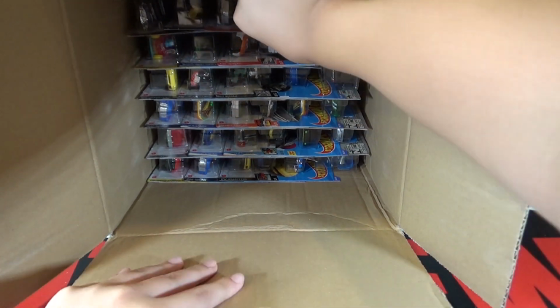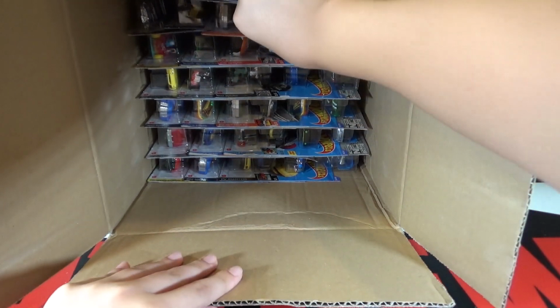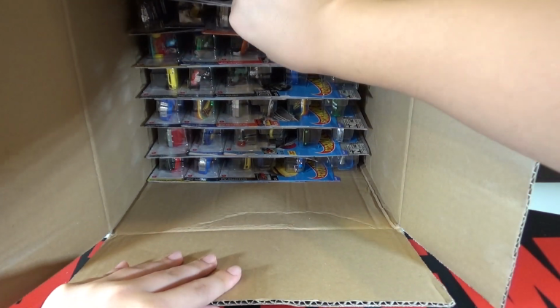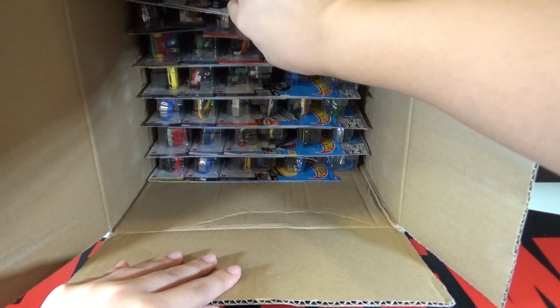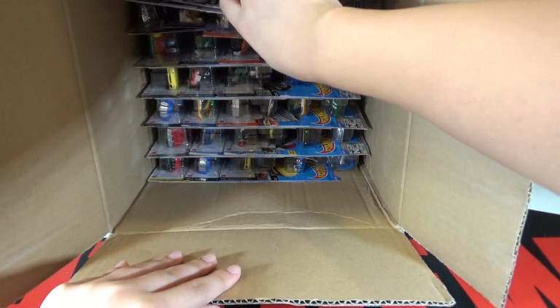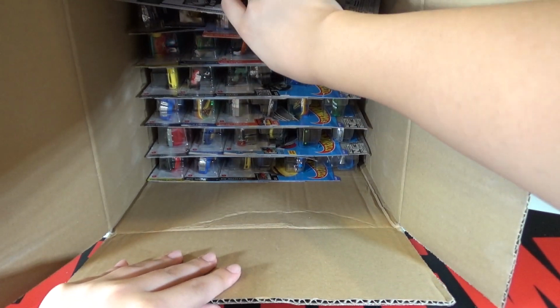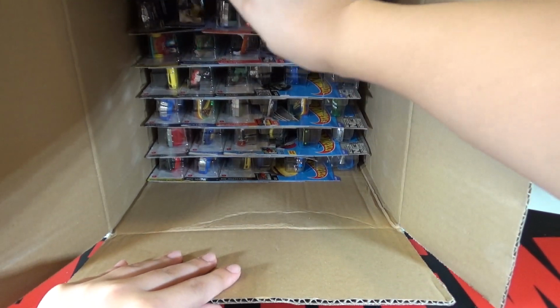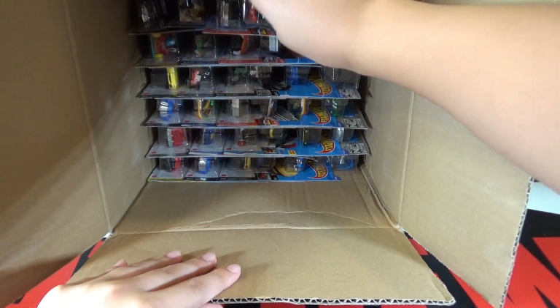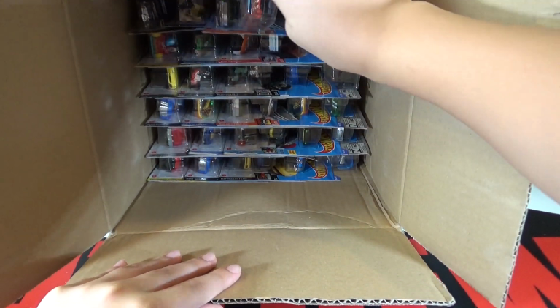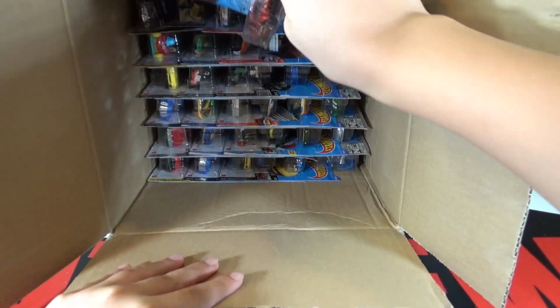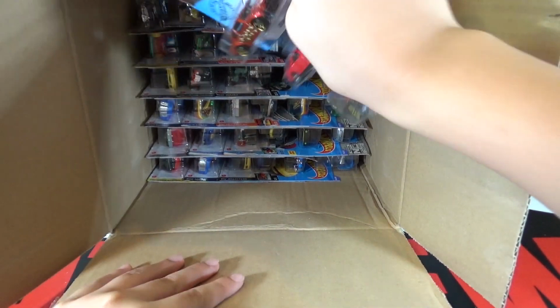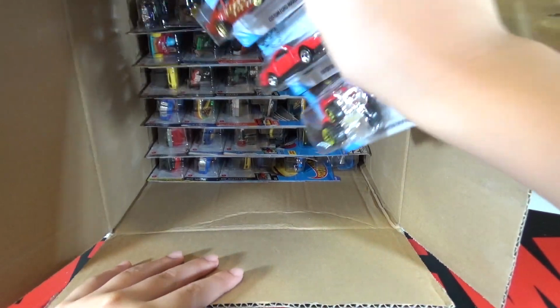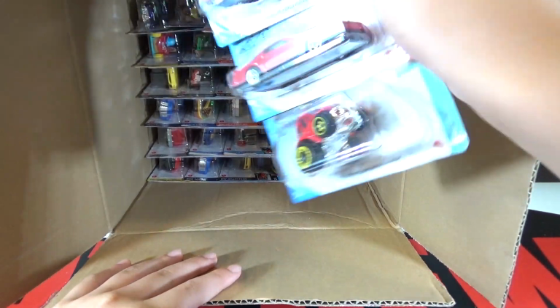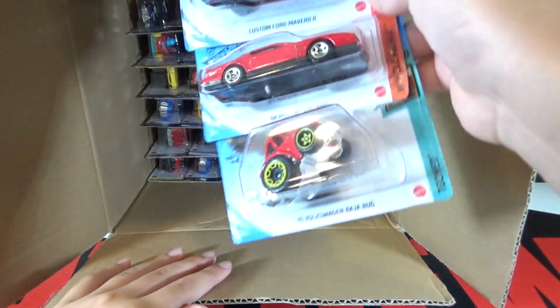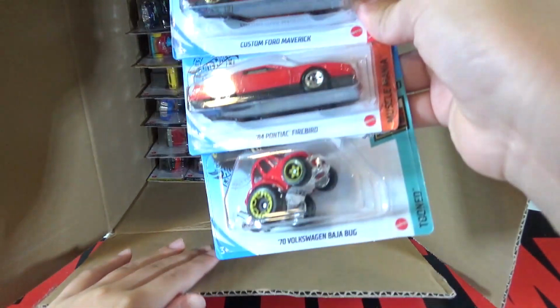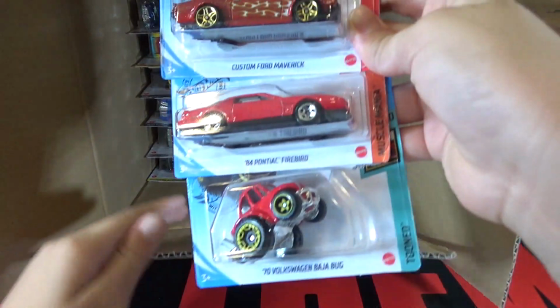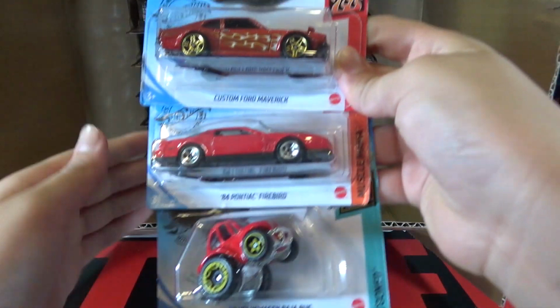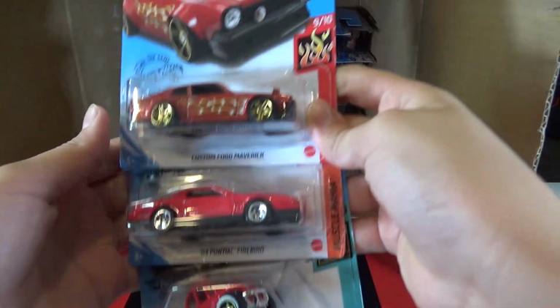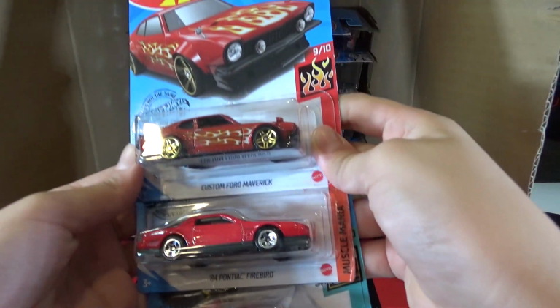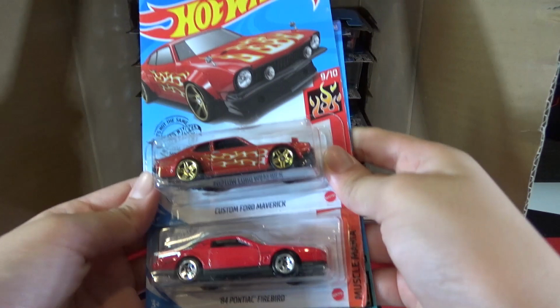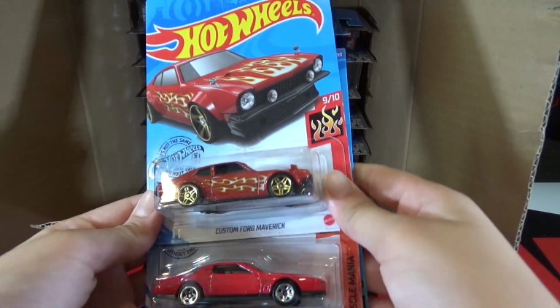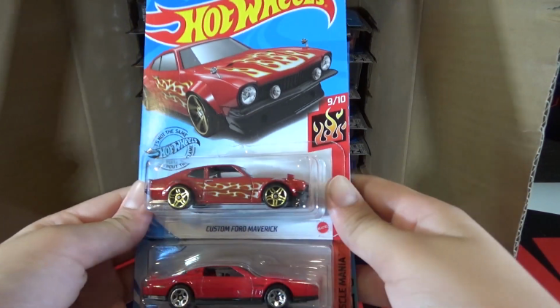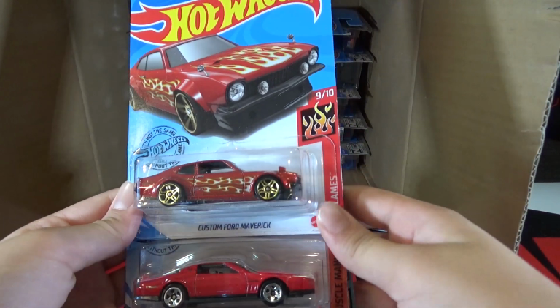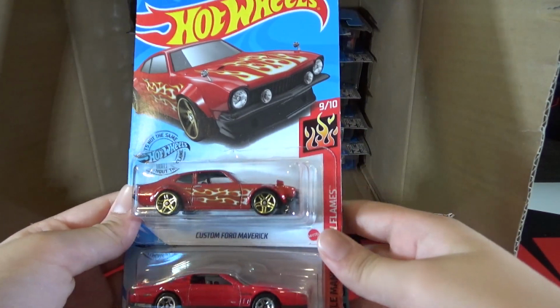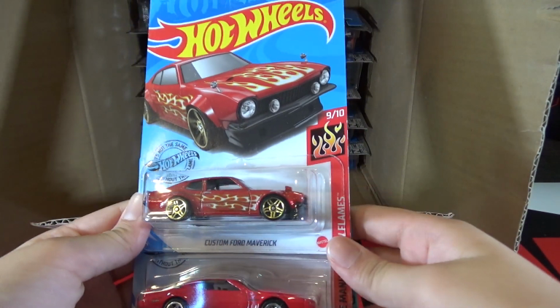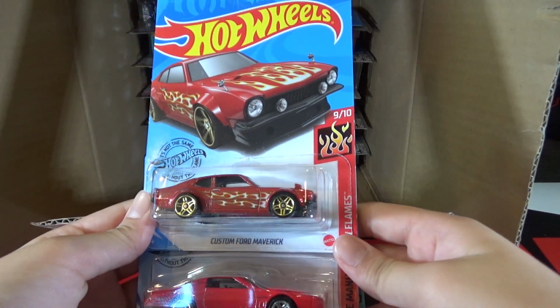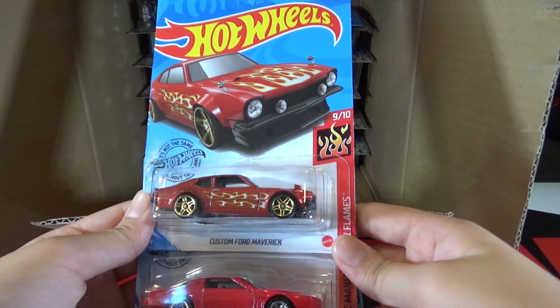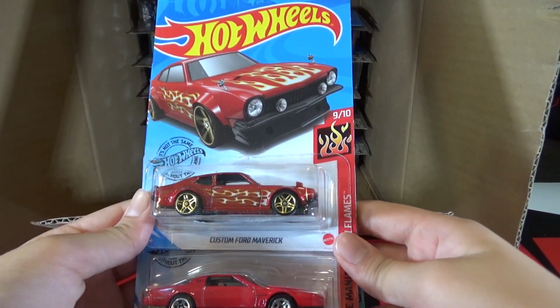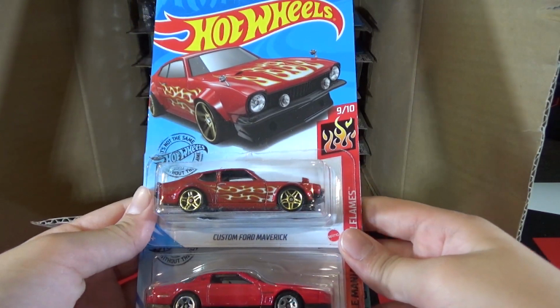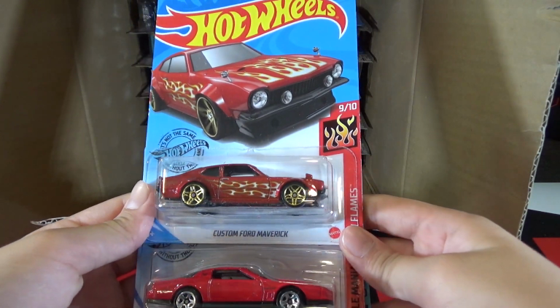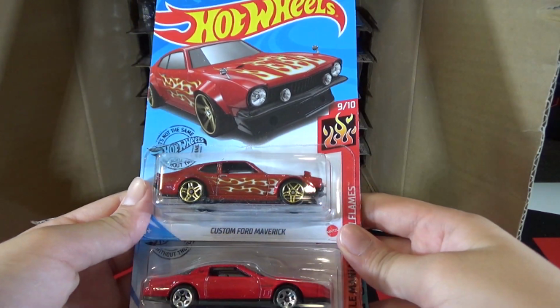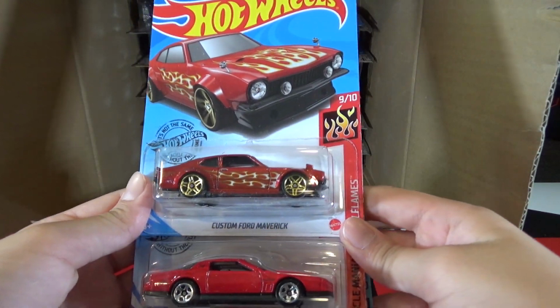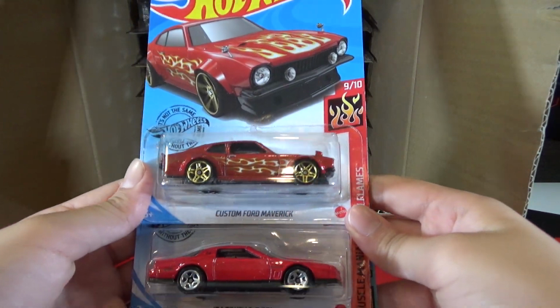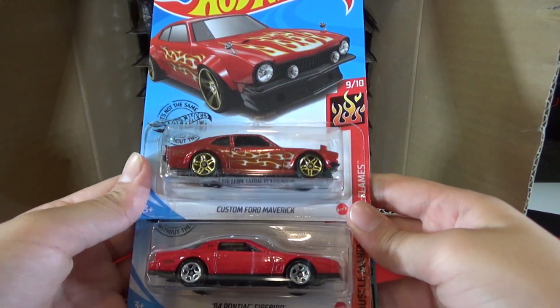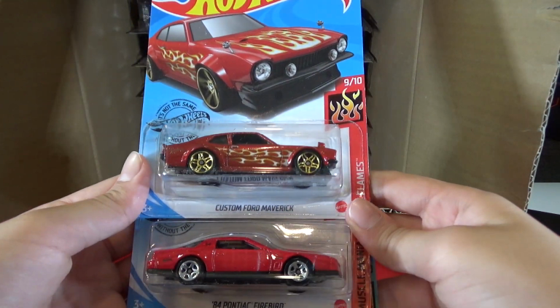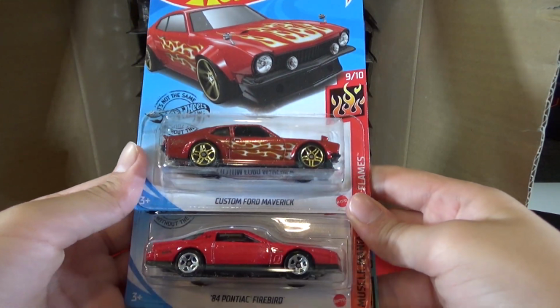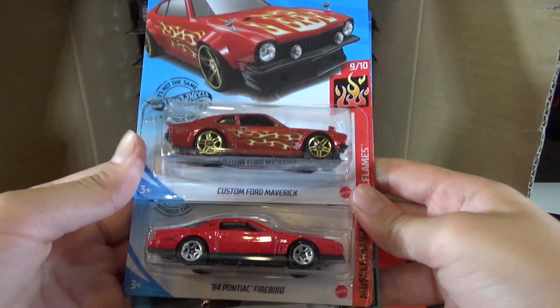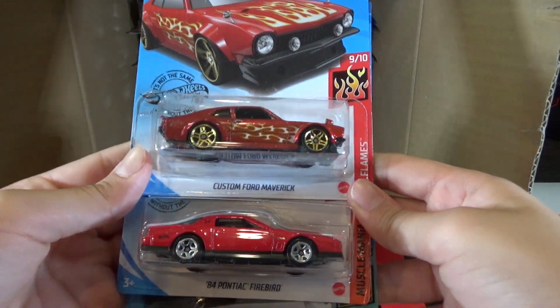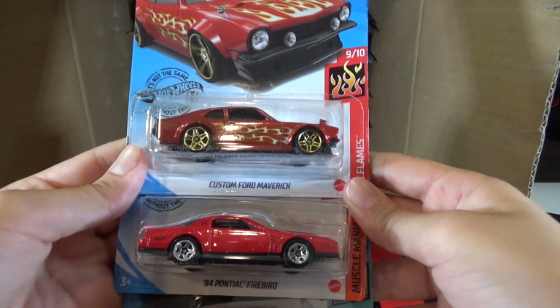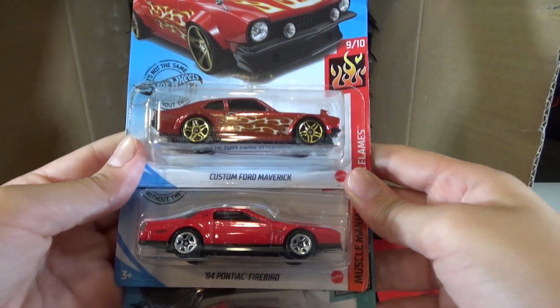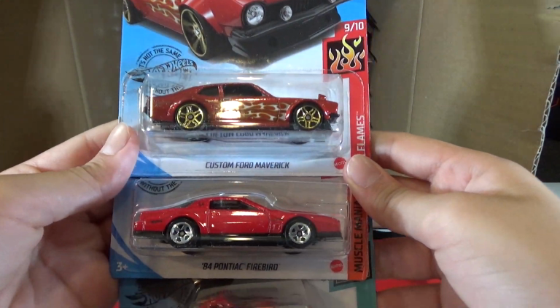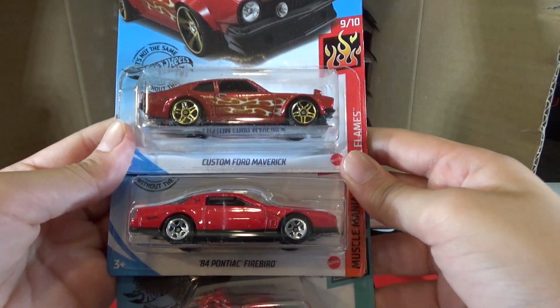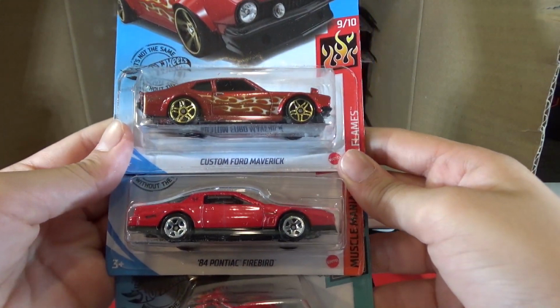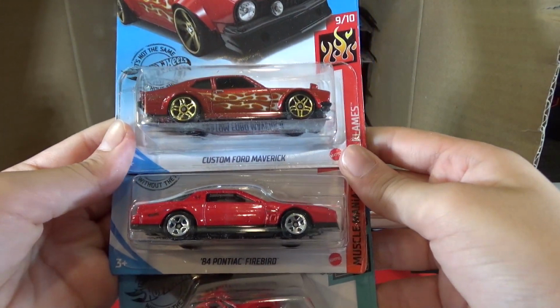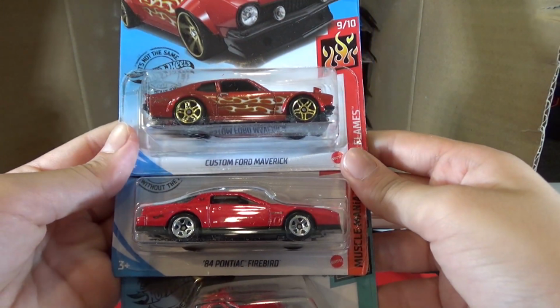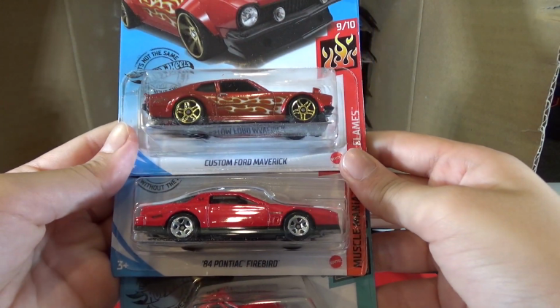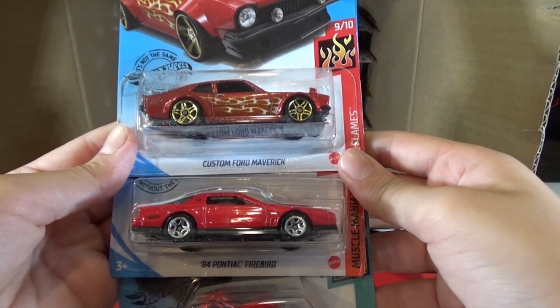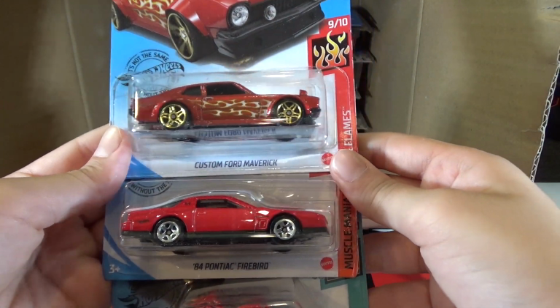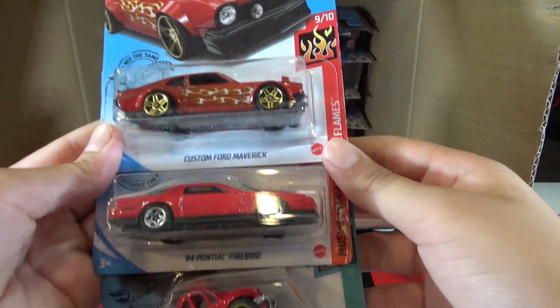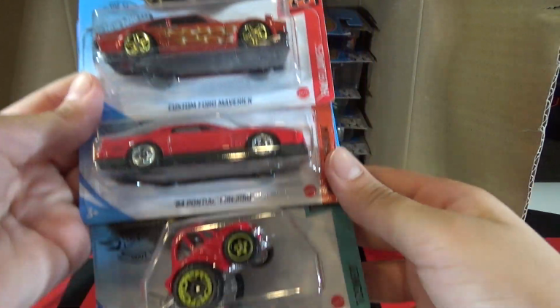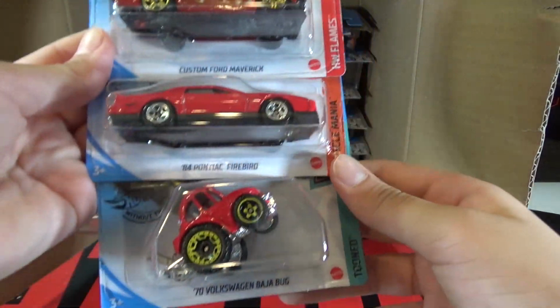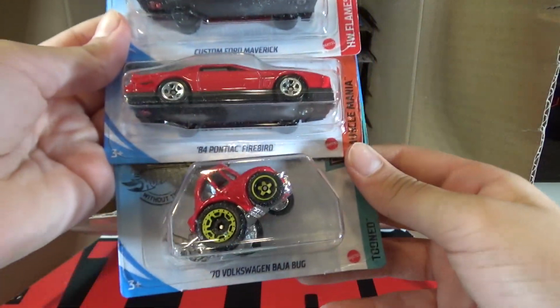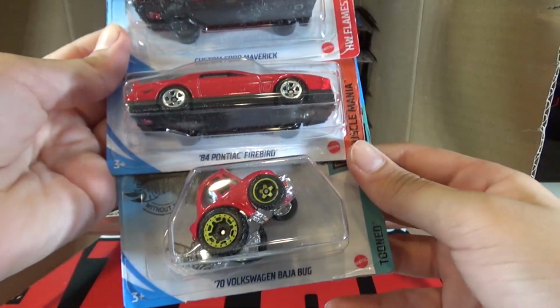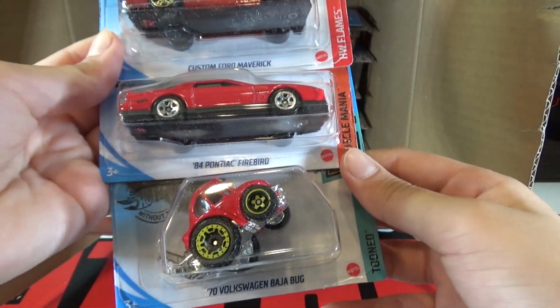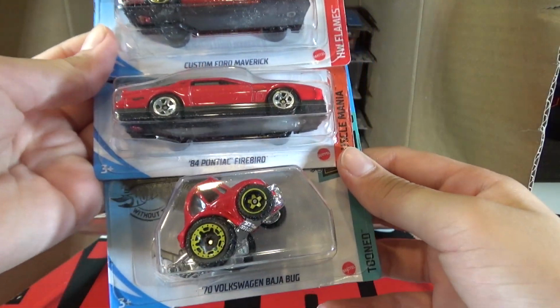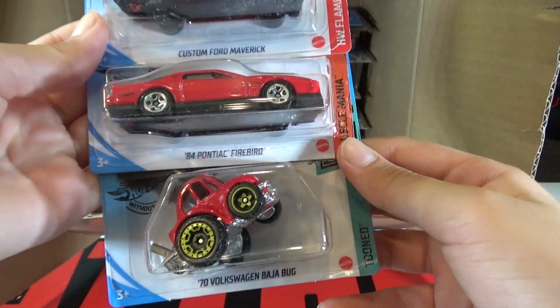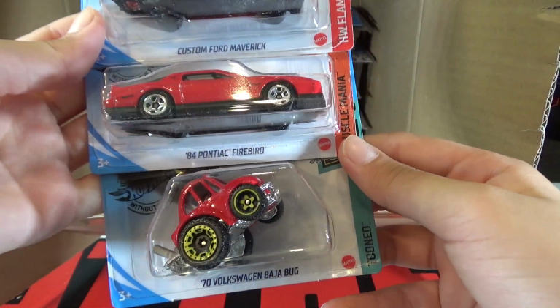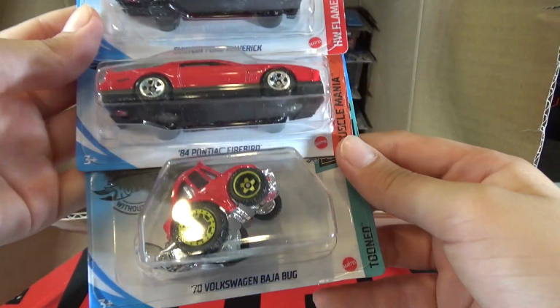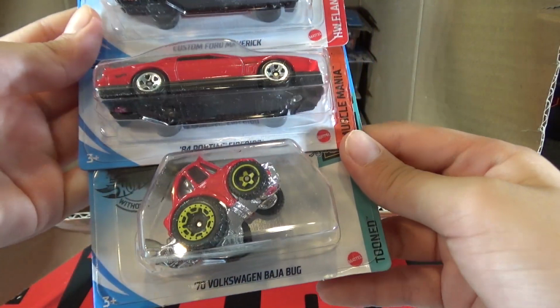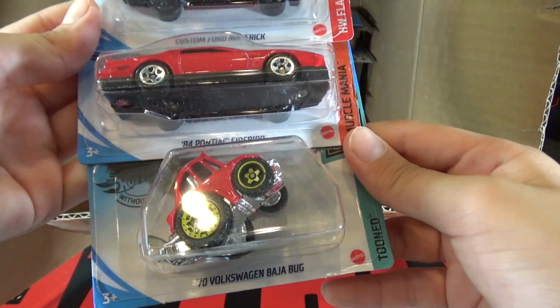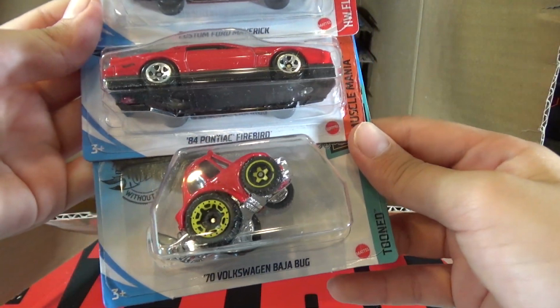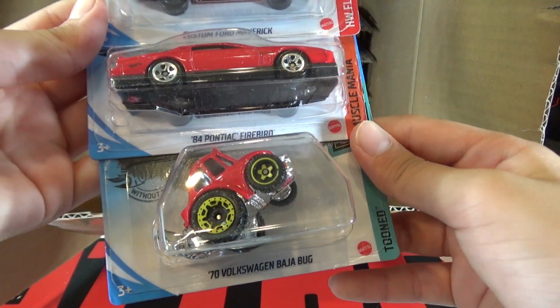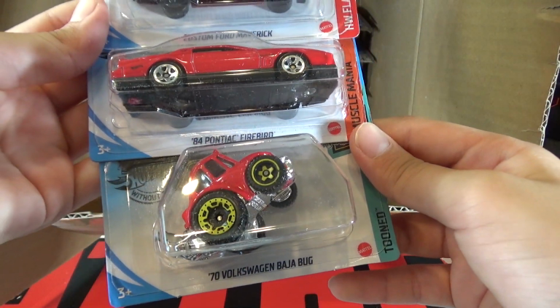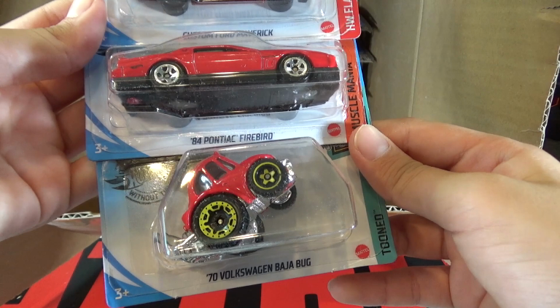First car of the second half: the Custom Ford Maverick, the 84 Pontiac Firebird, and the 70 Volkswagen Baja Bug.